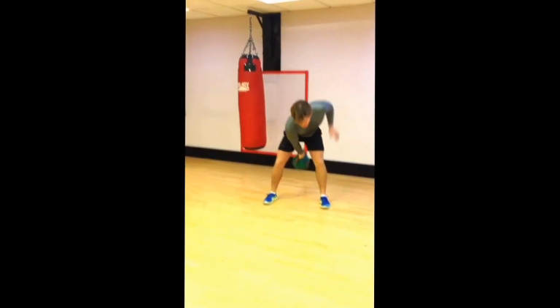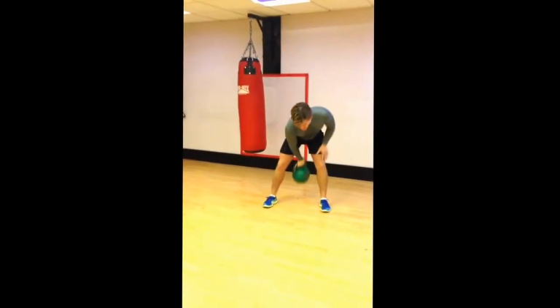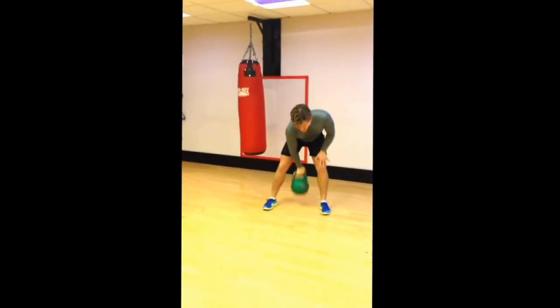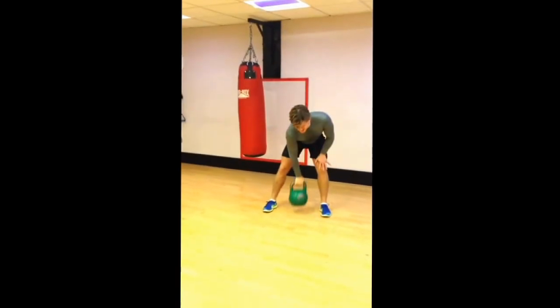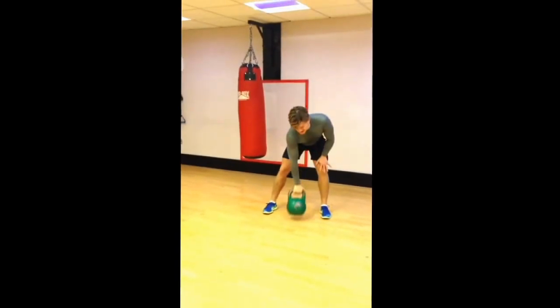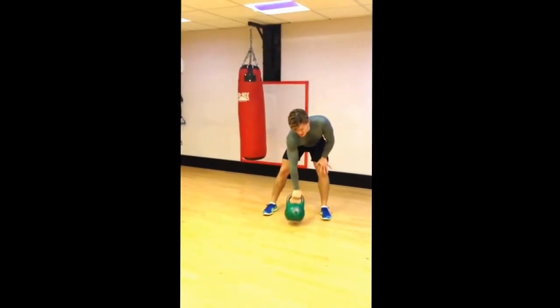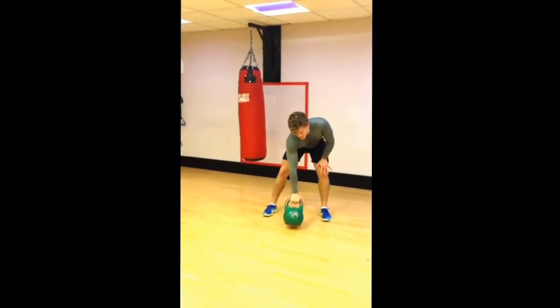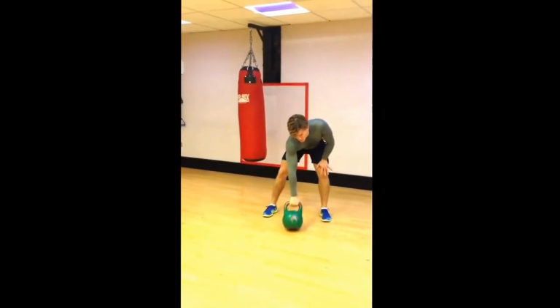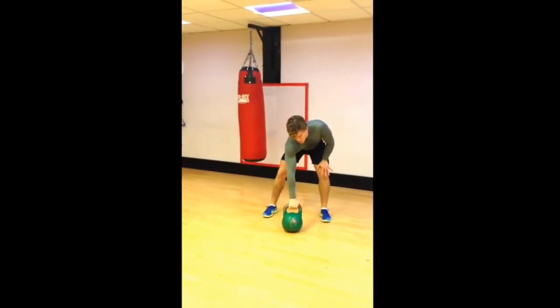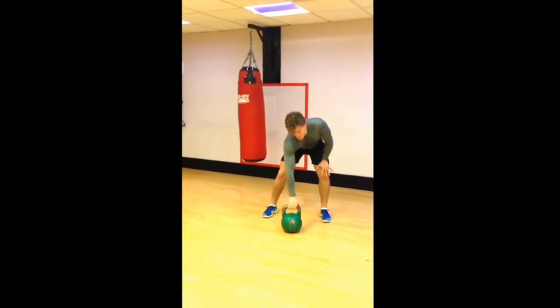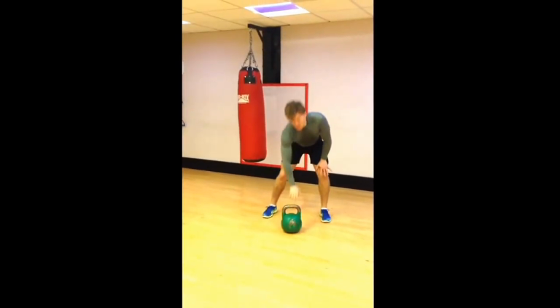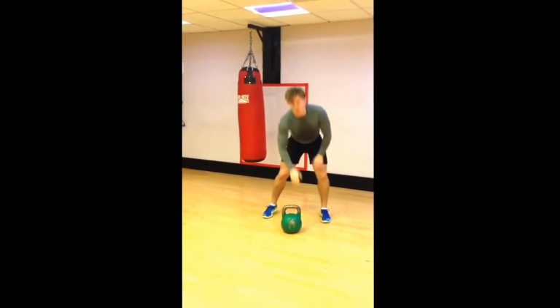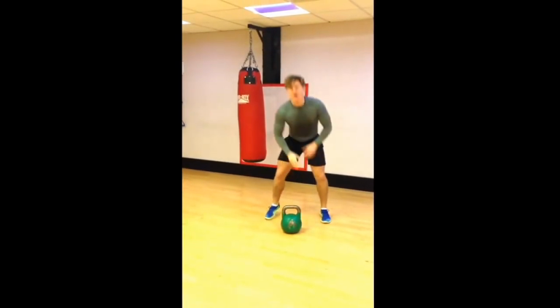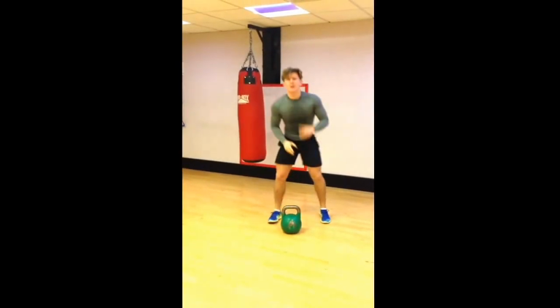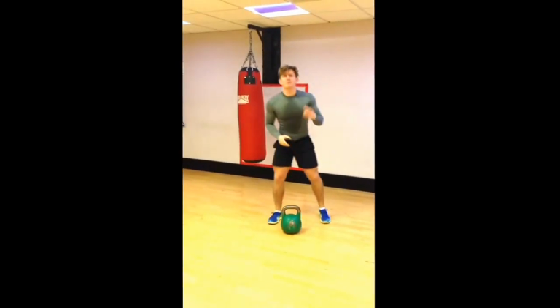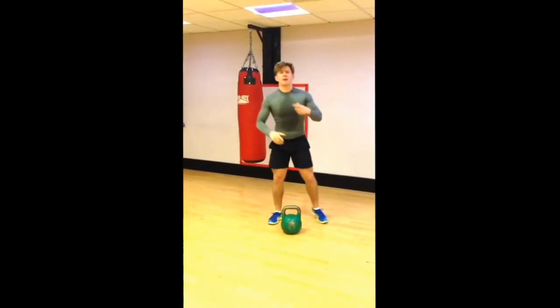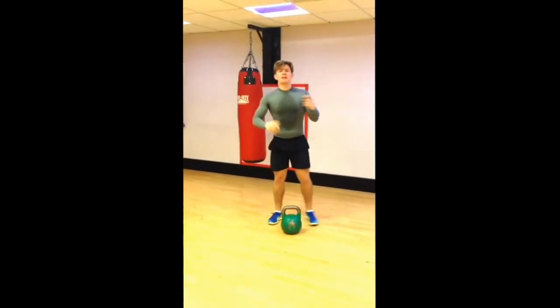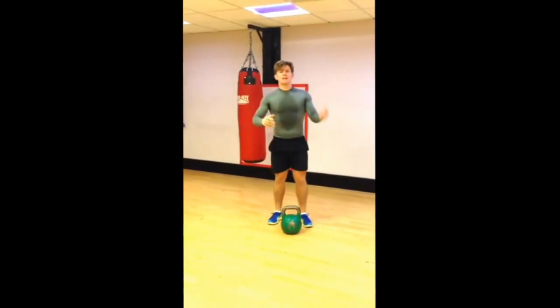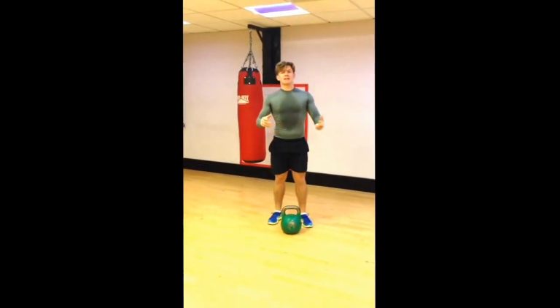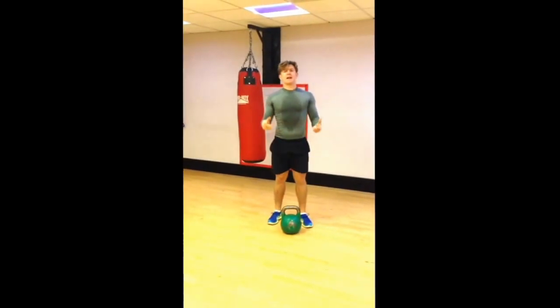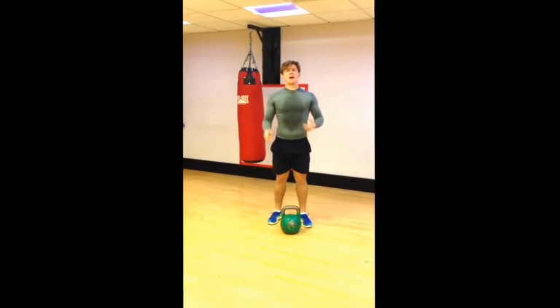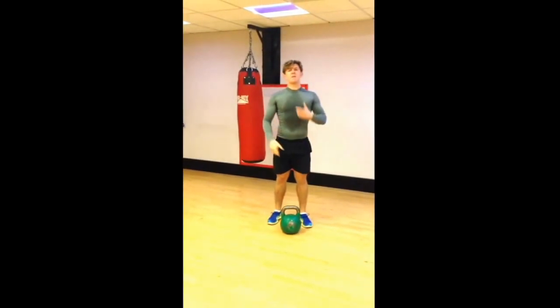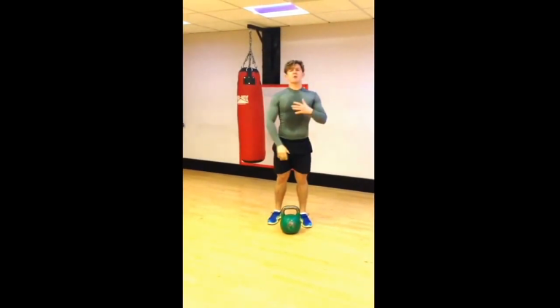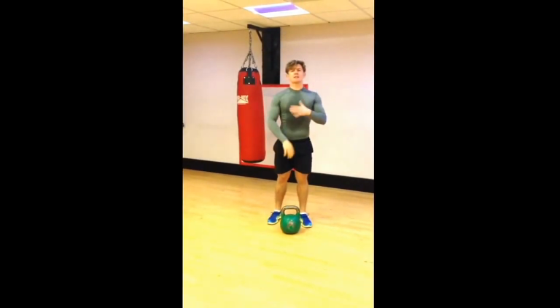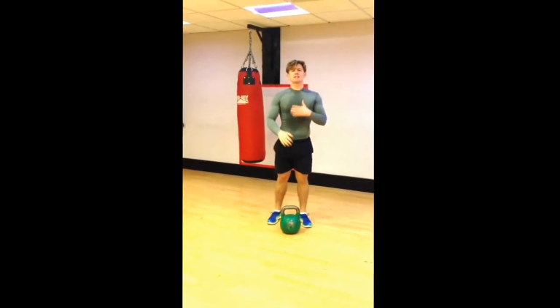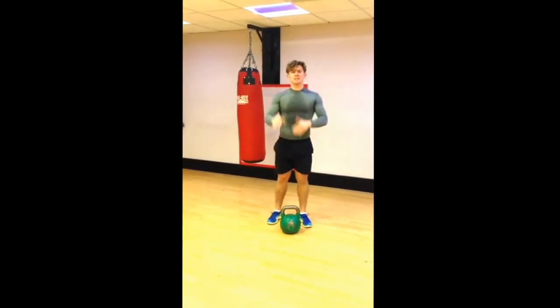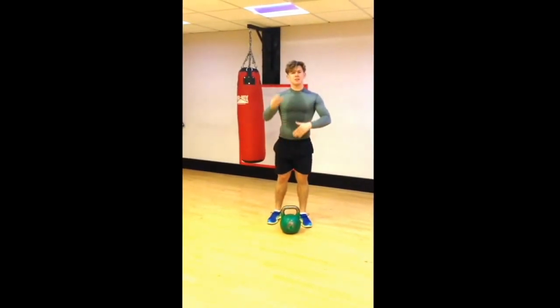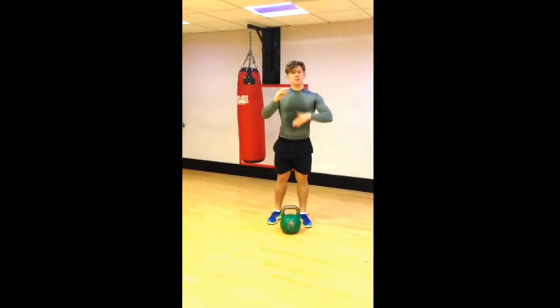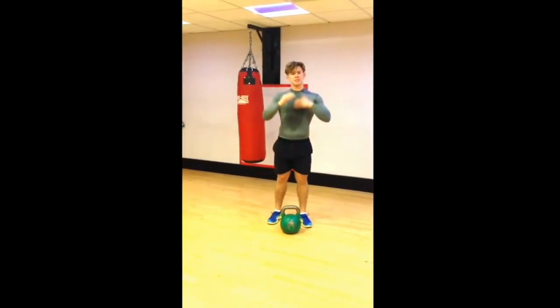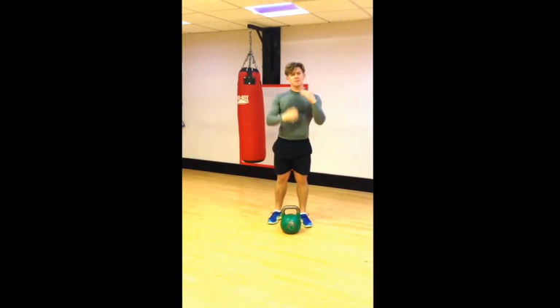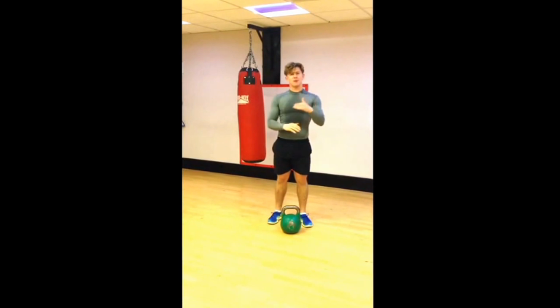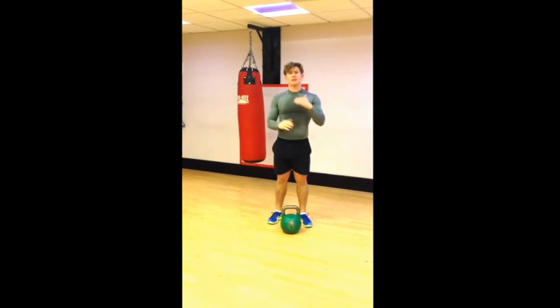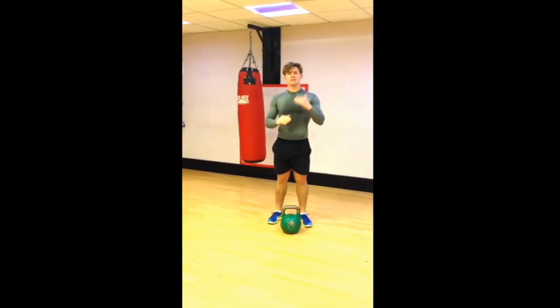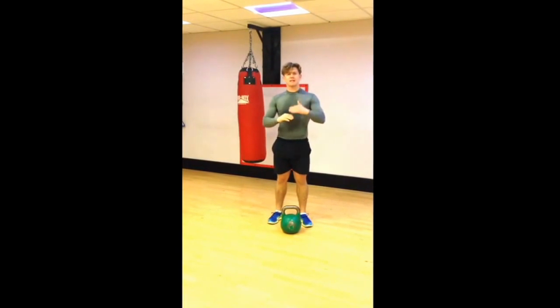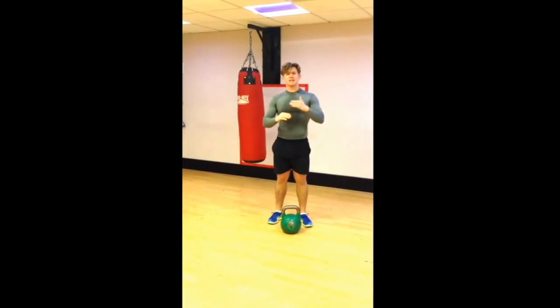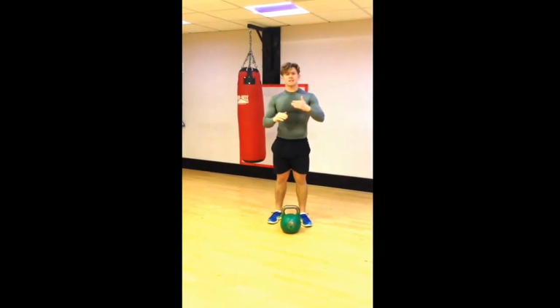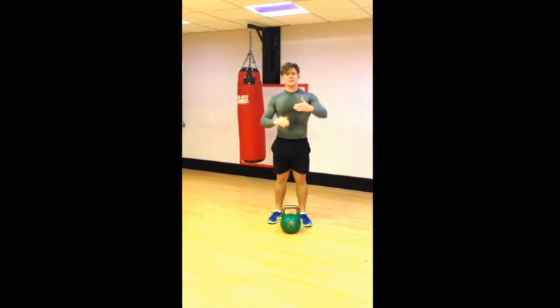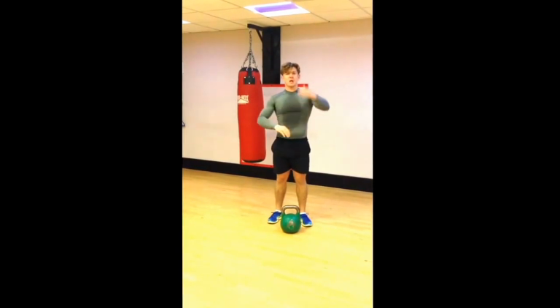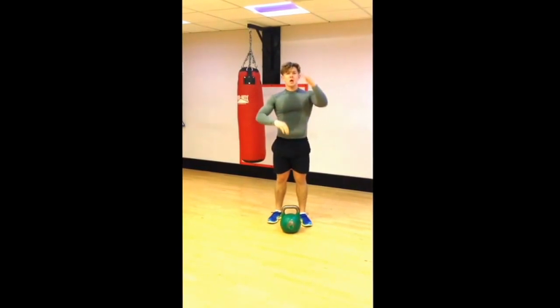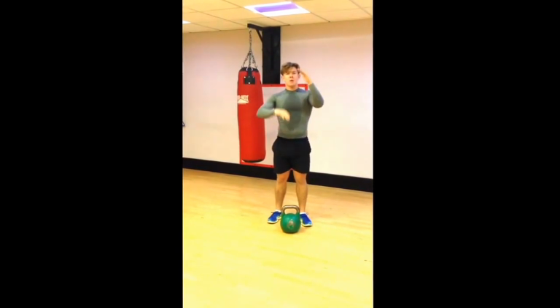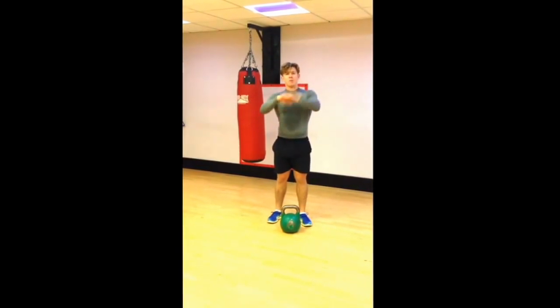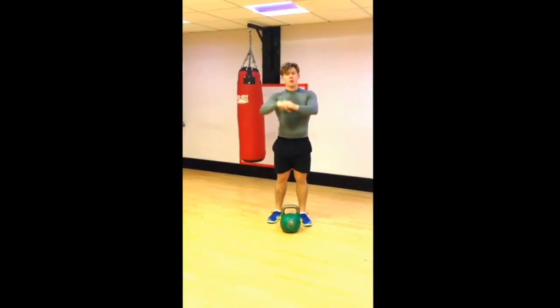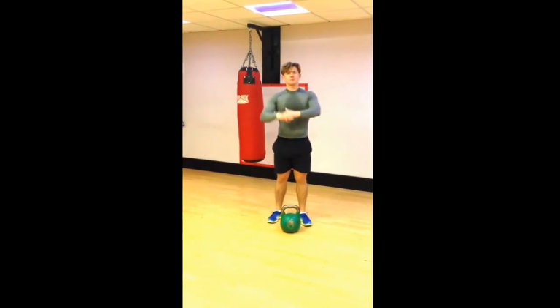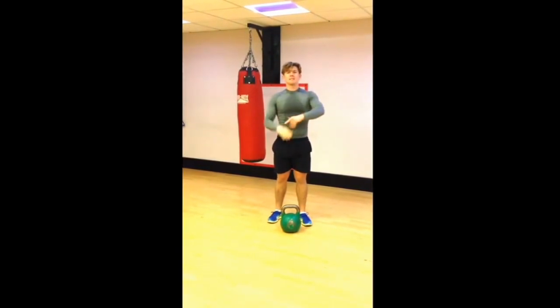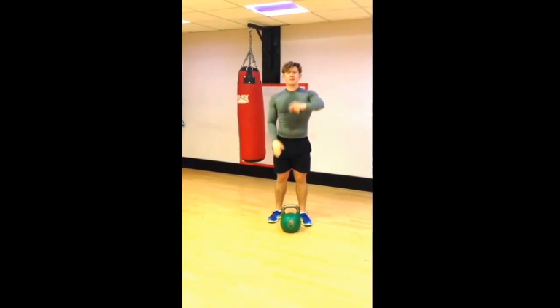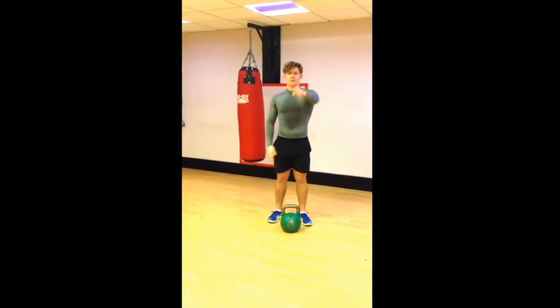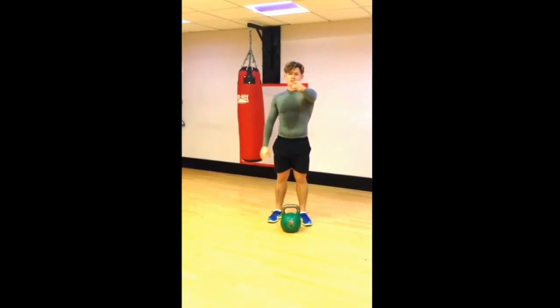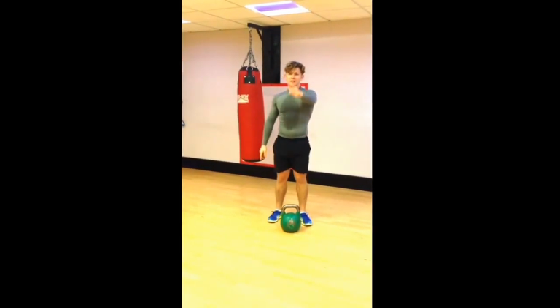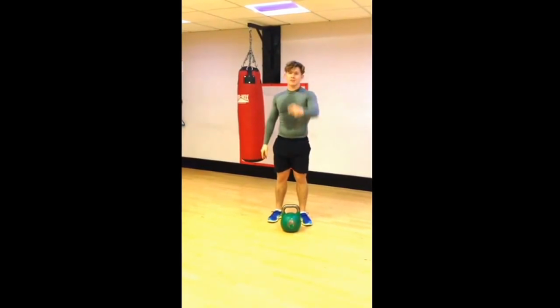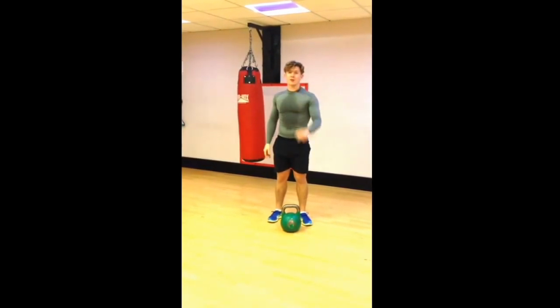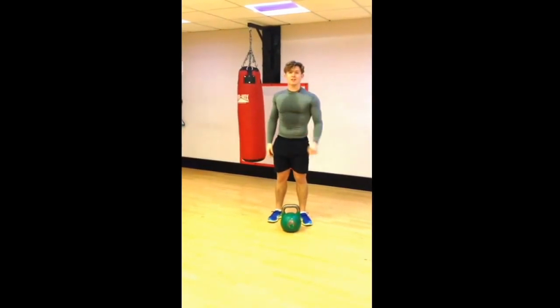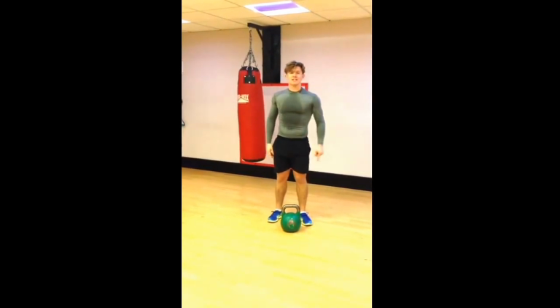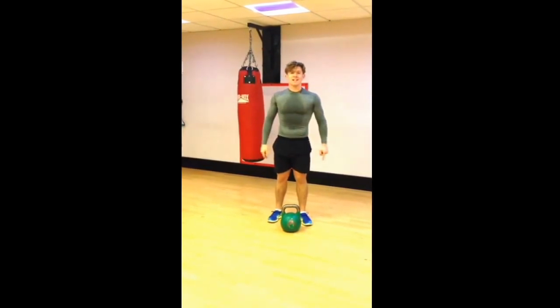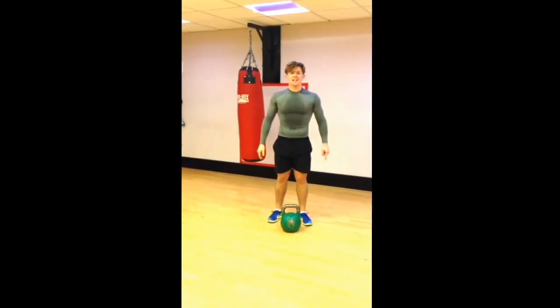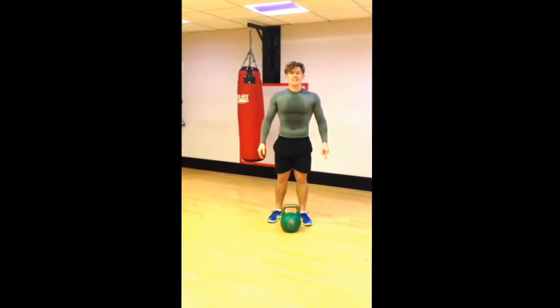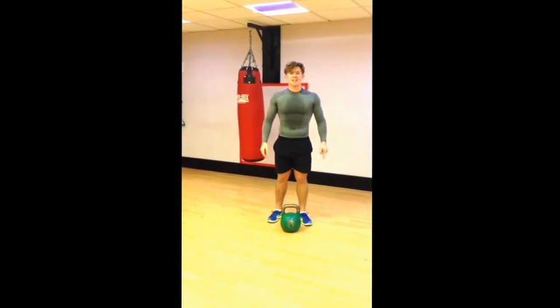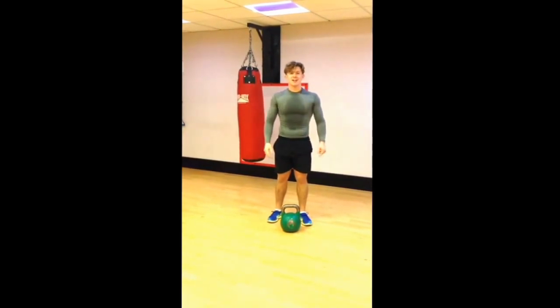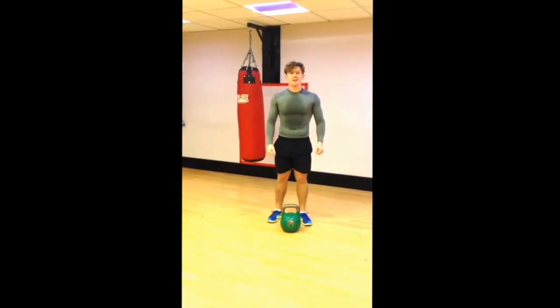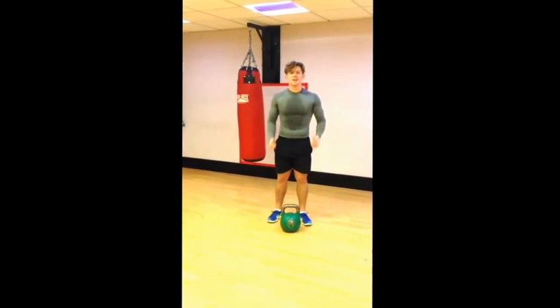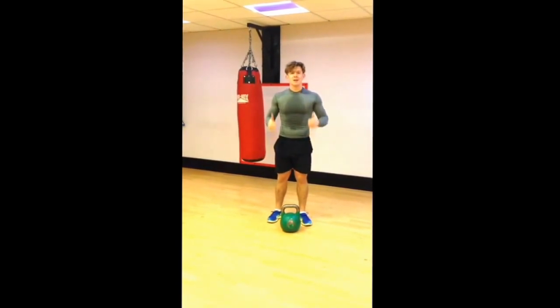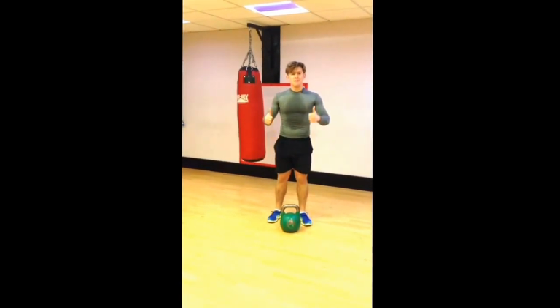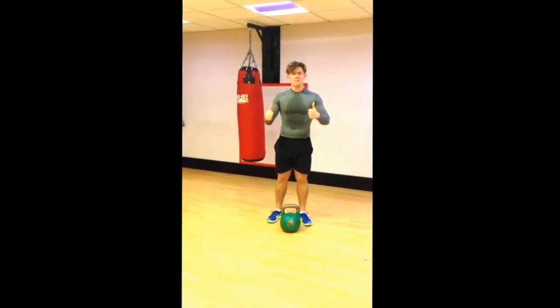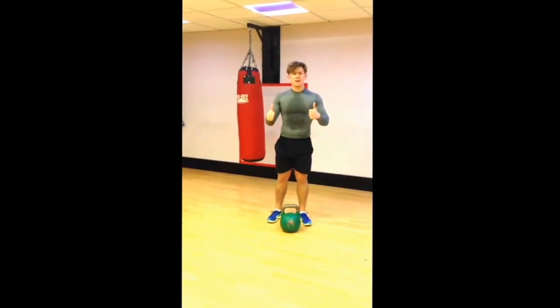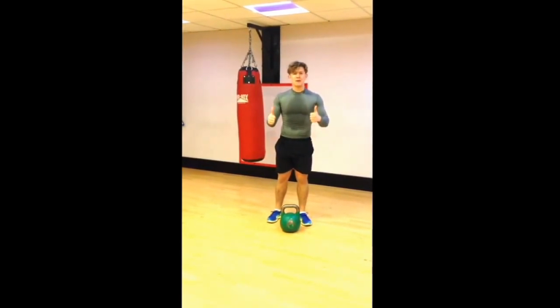And that's a quick way of breaking it down. Practice the simple exercises, put them together and then you've got your snatch.